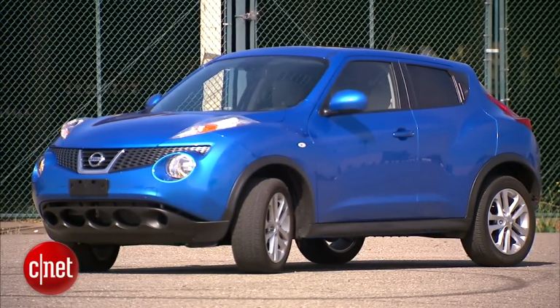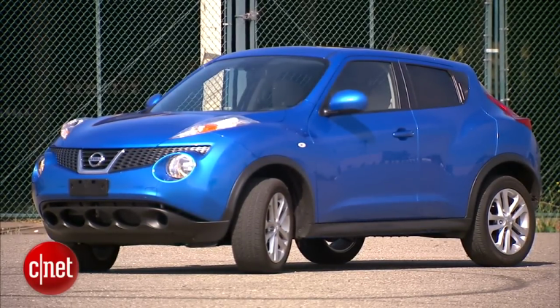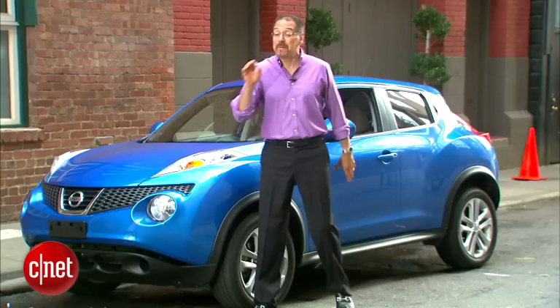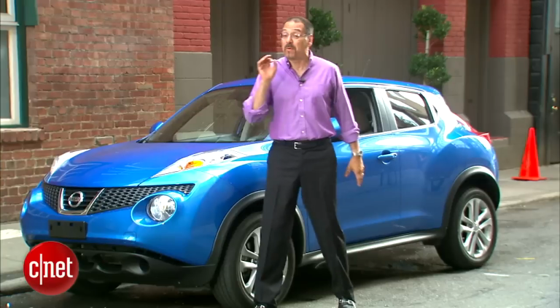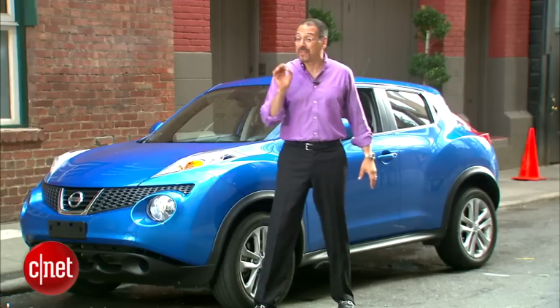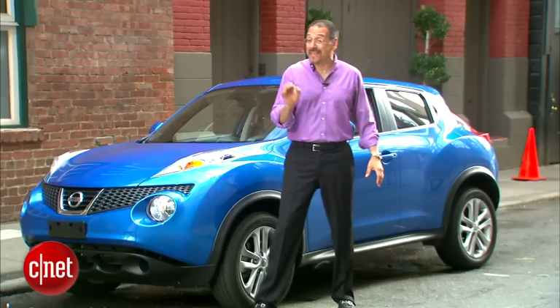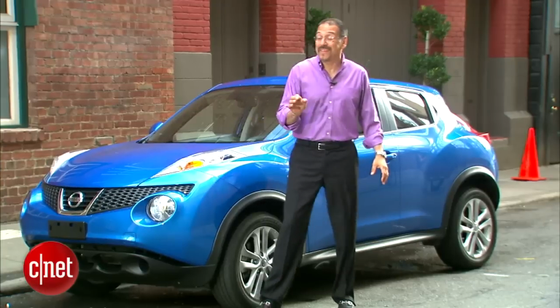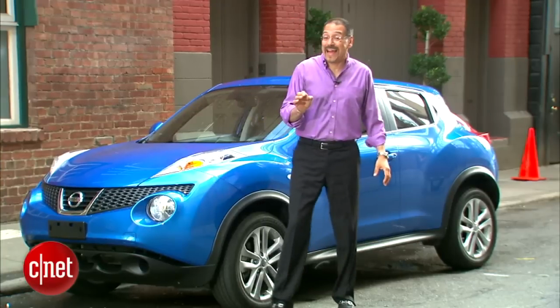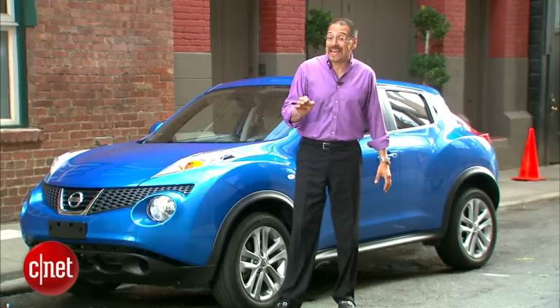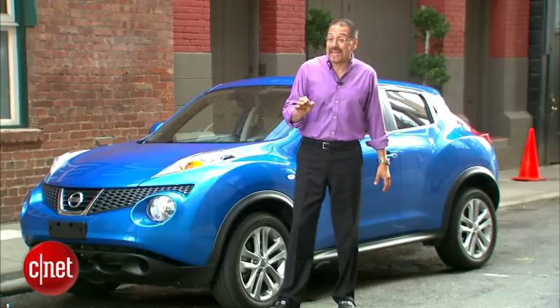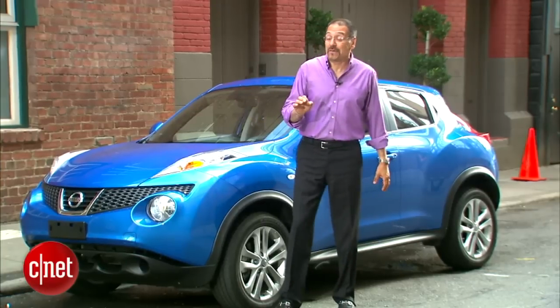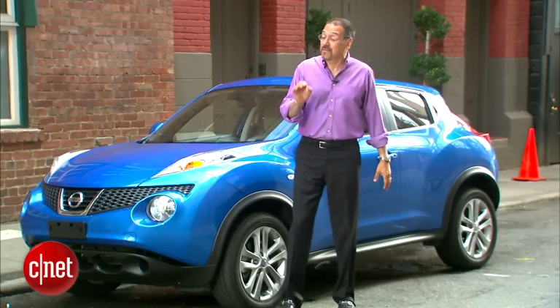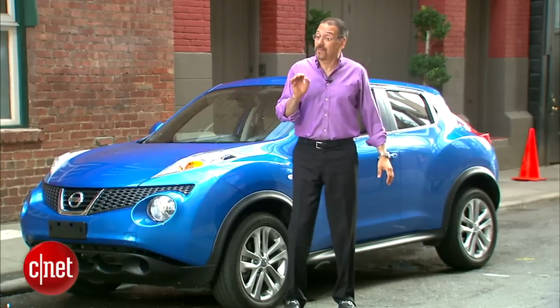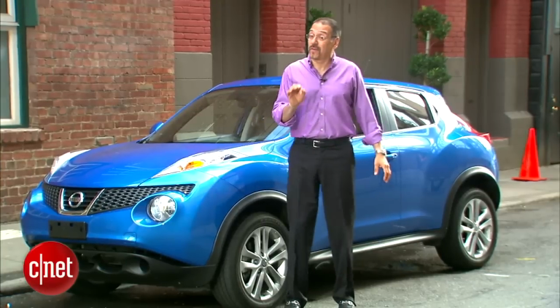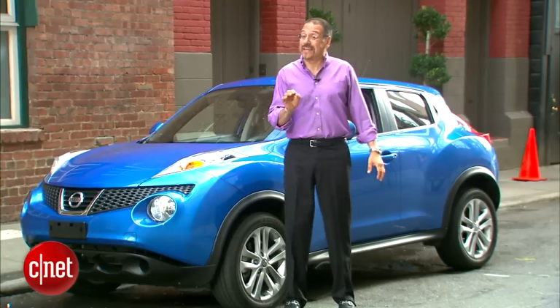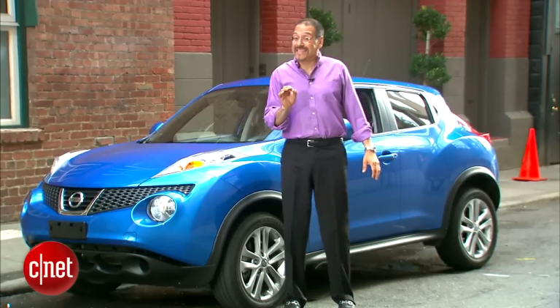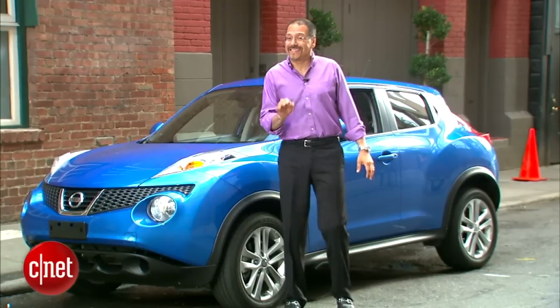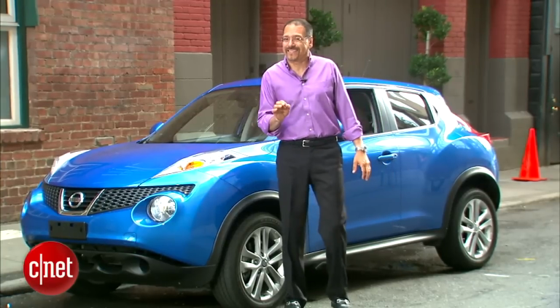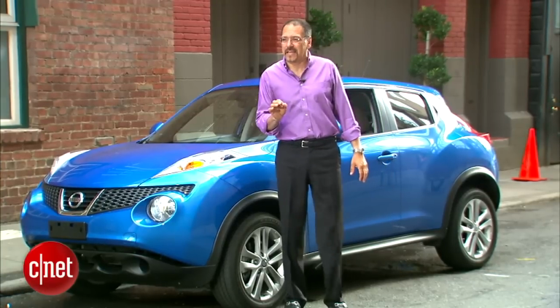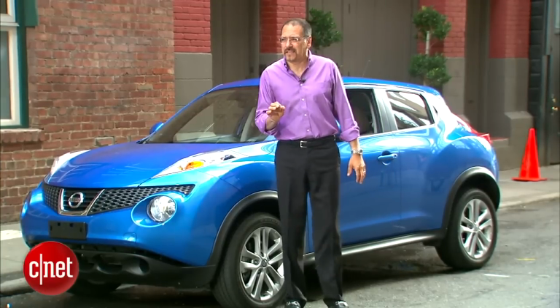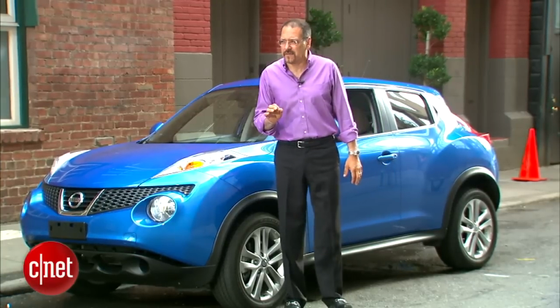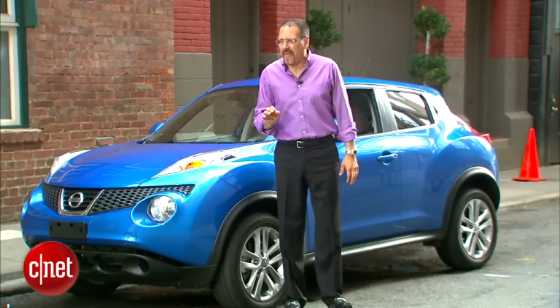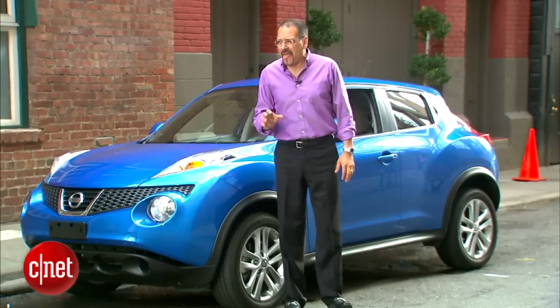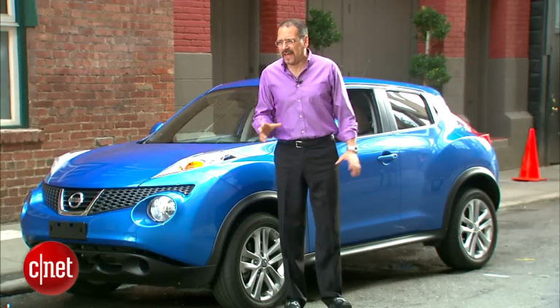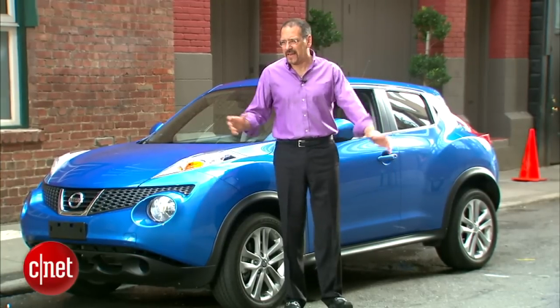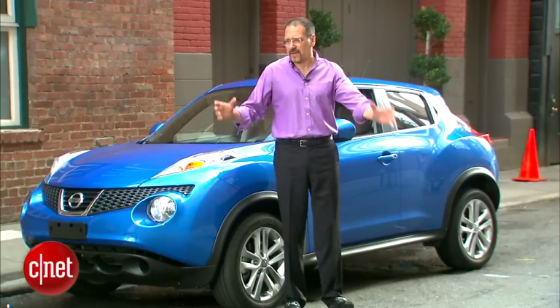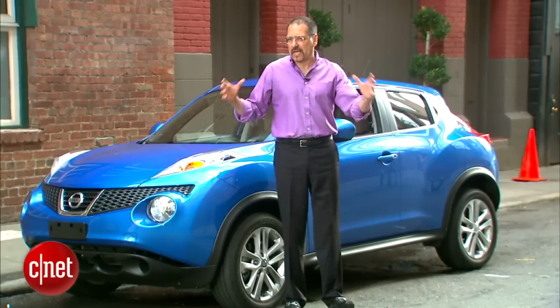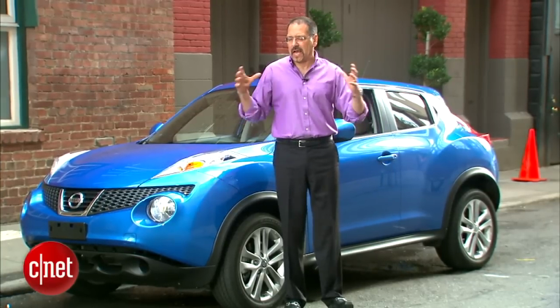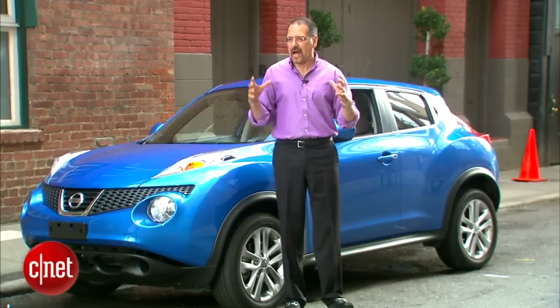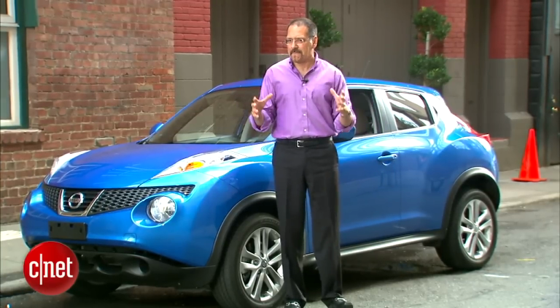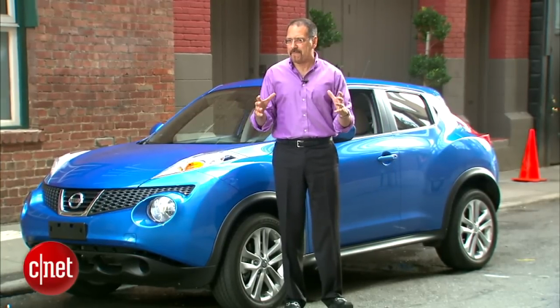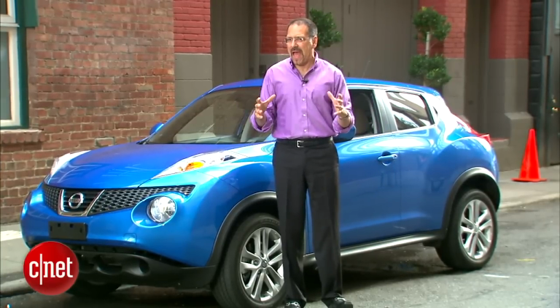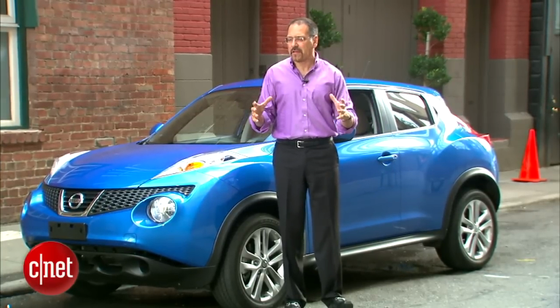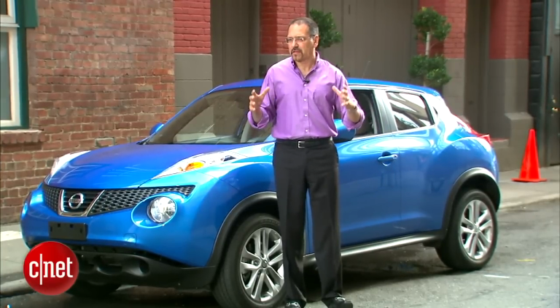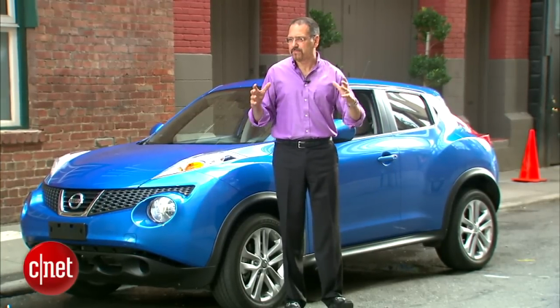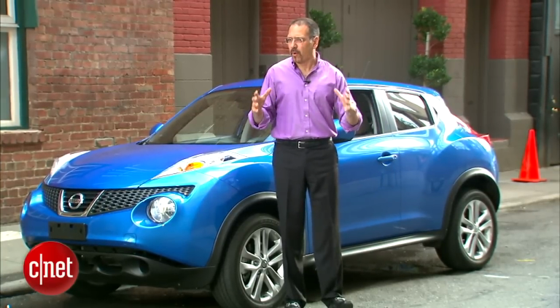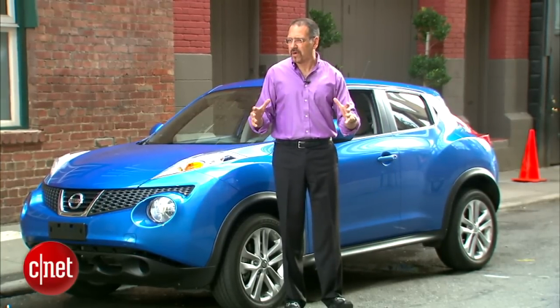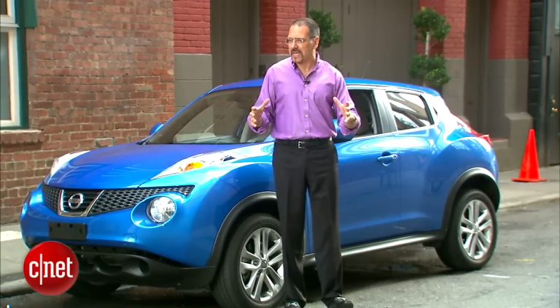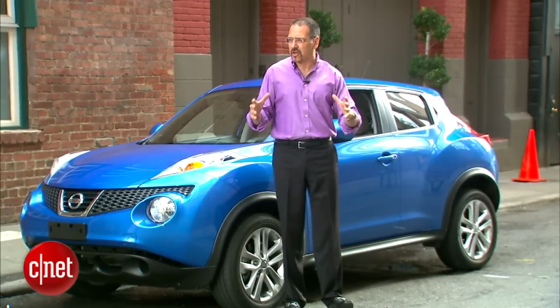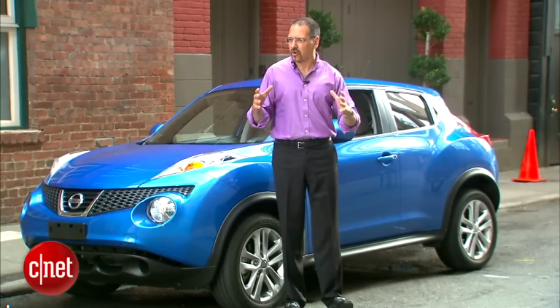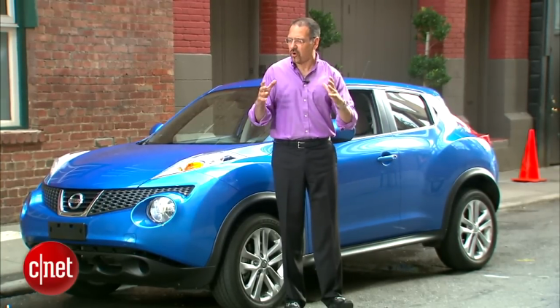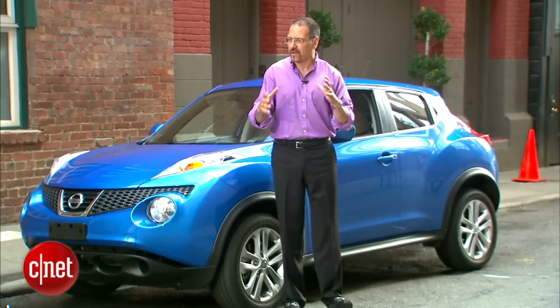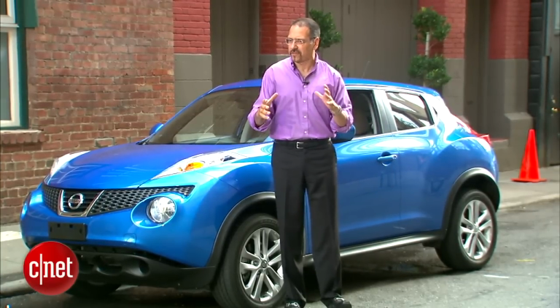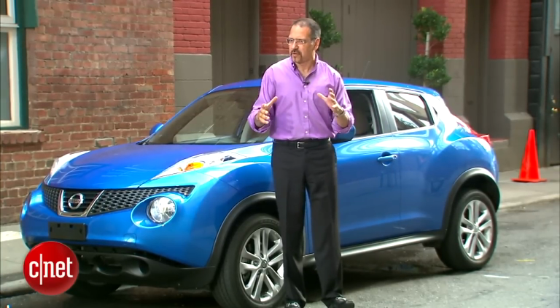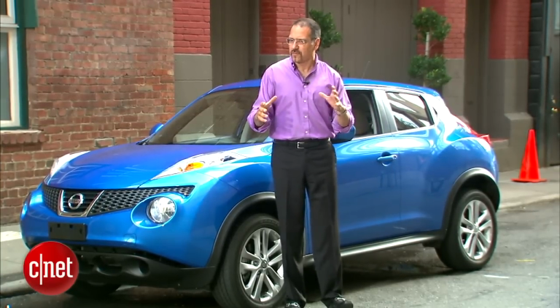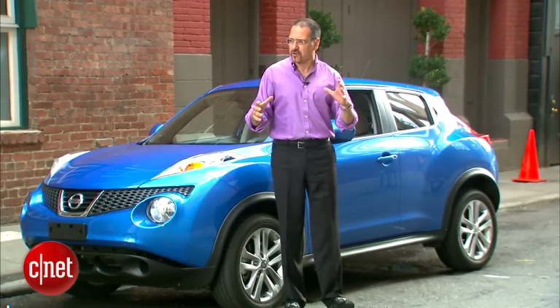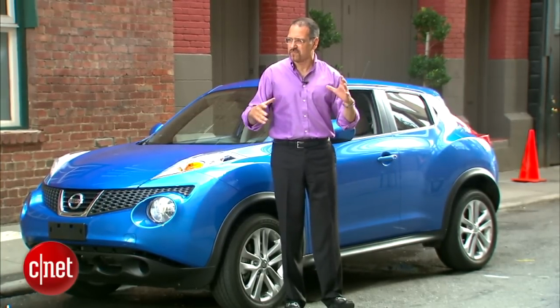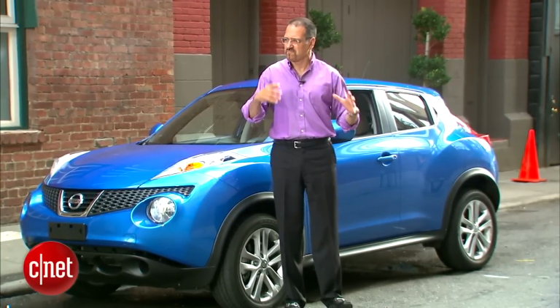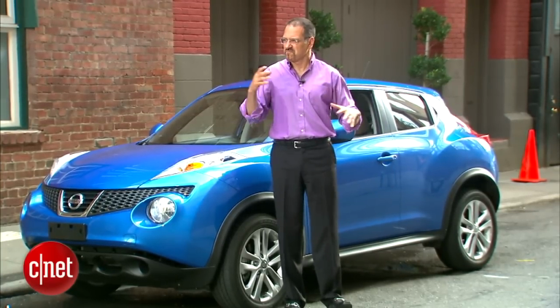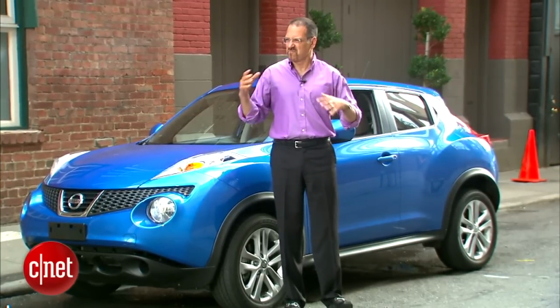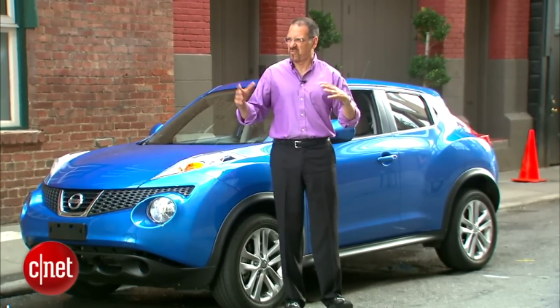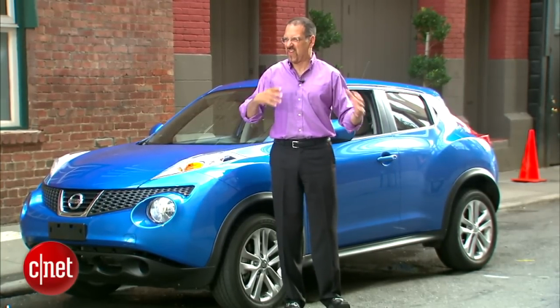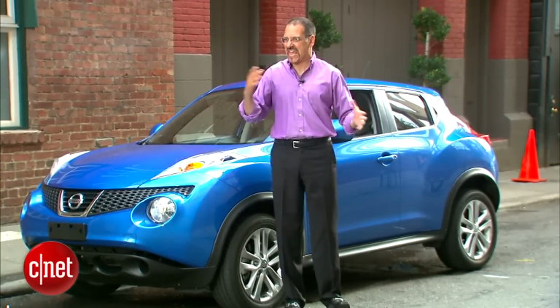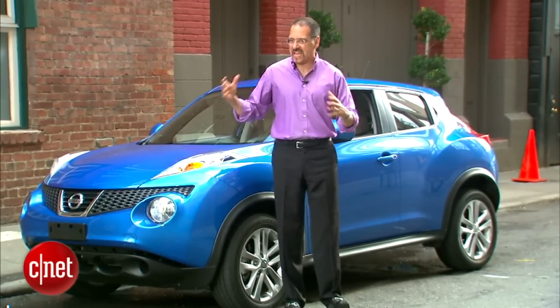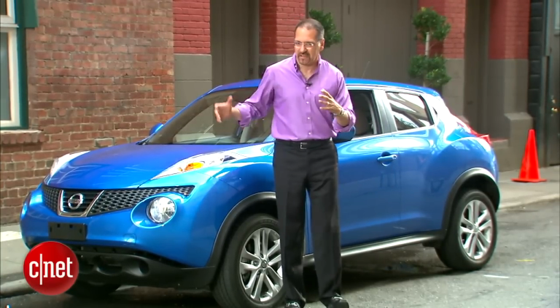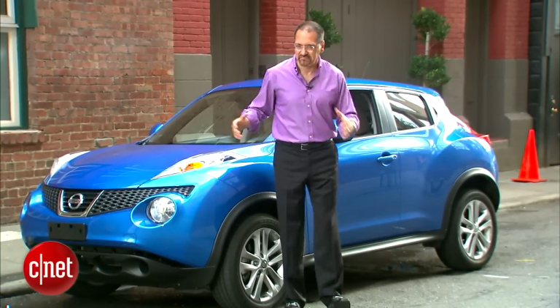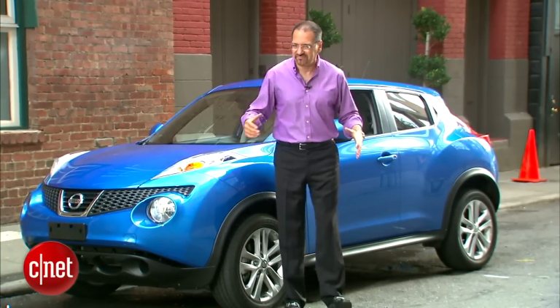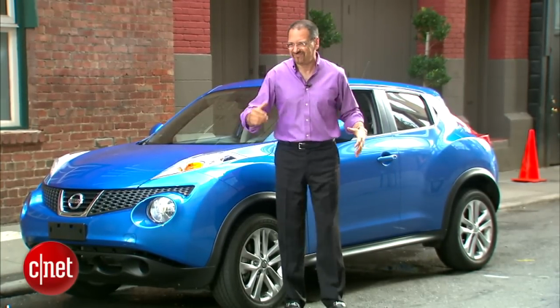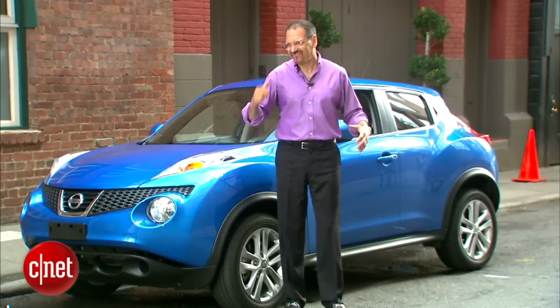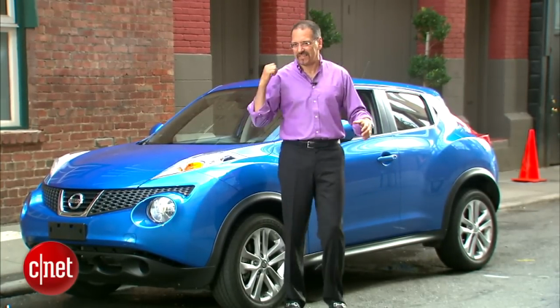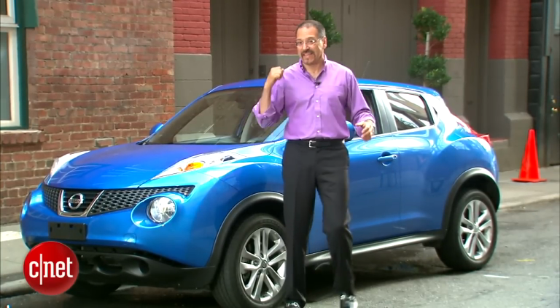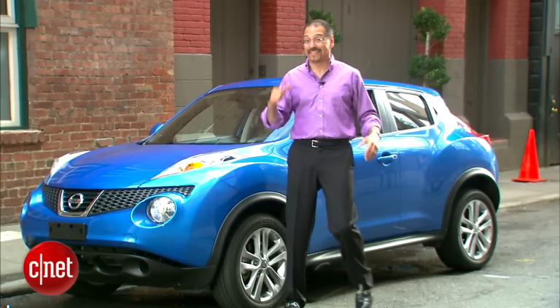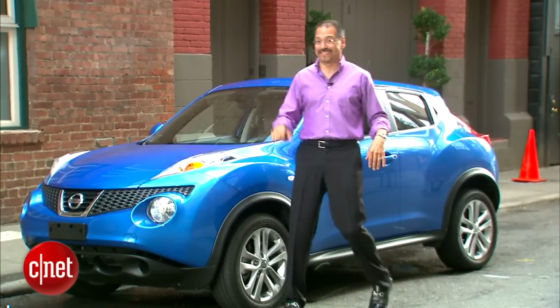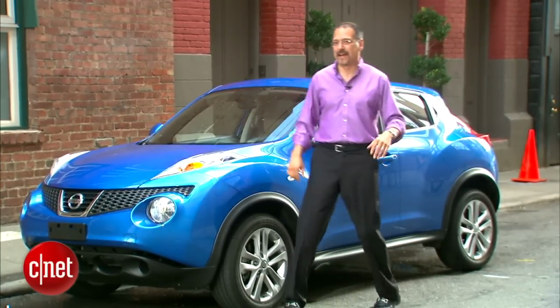The taillights do something similar, and the whole car just kind of bulges roundly in odd ways all around. But what they've got here is a very distinctive, kind of a compact, sporty crossover thing. Let's get inside.